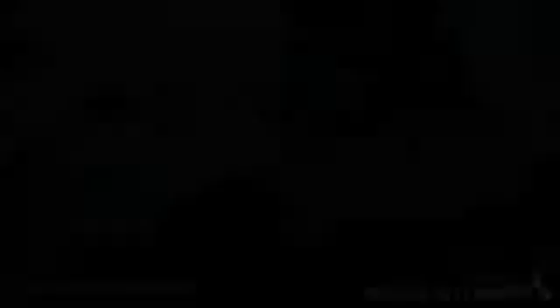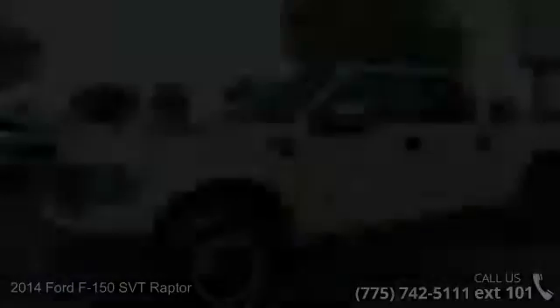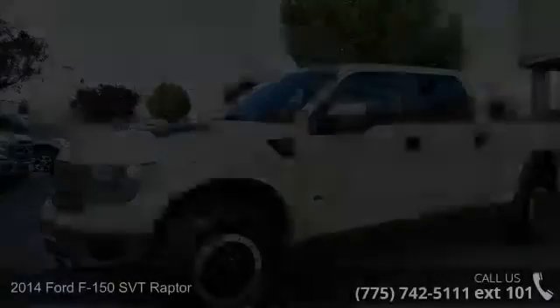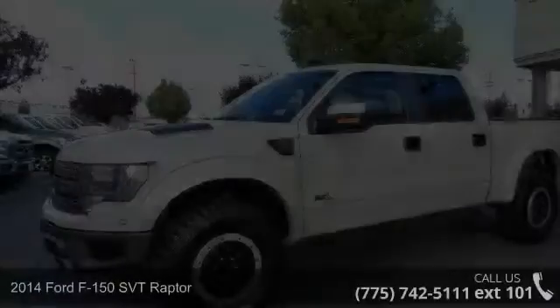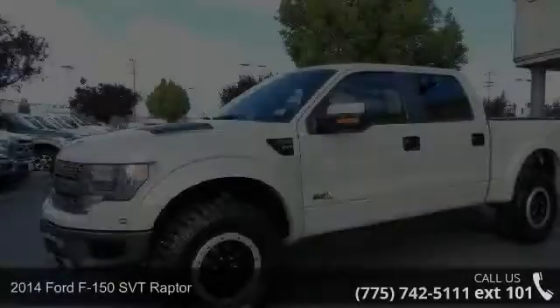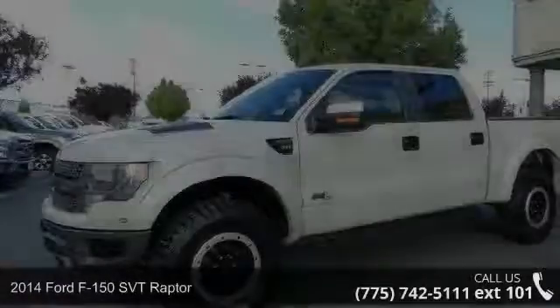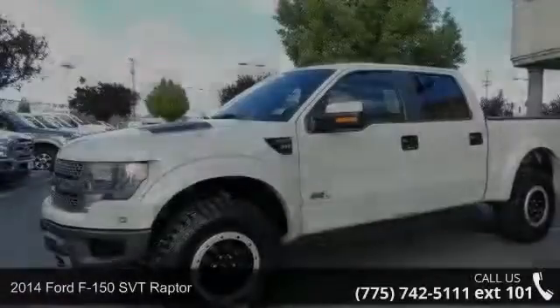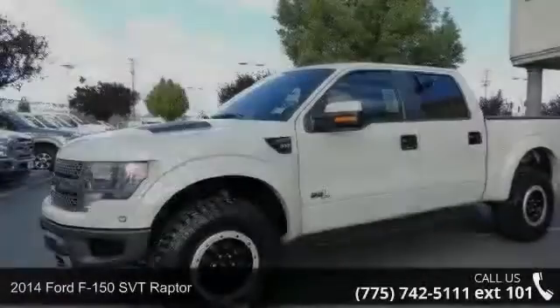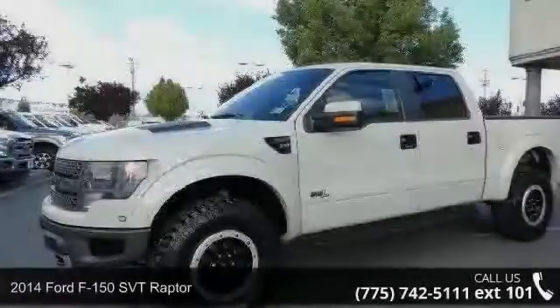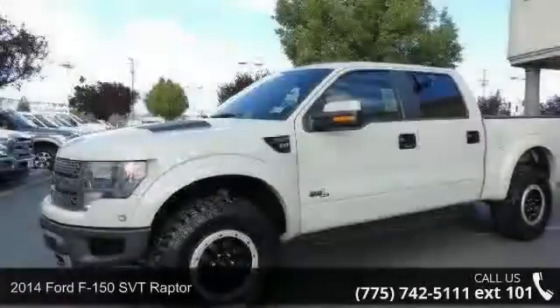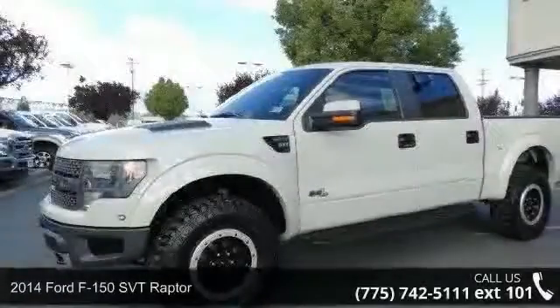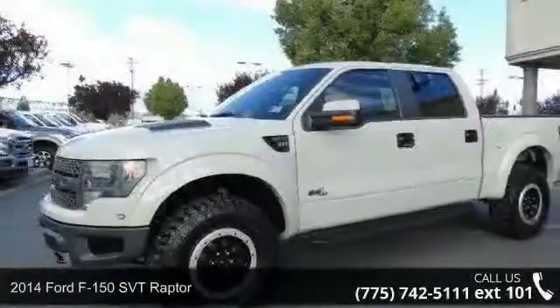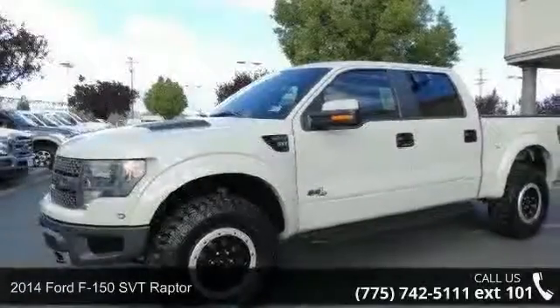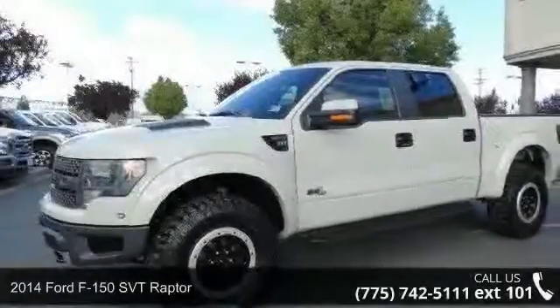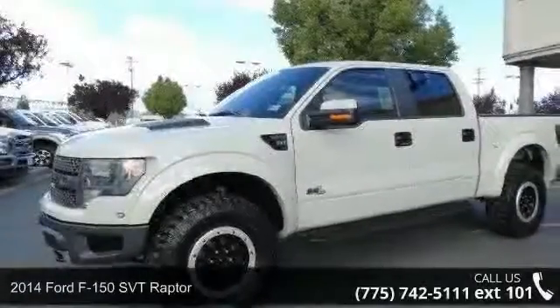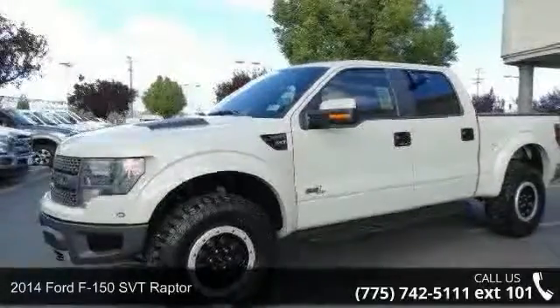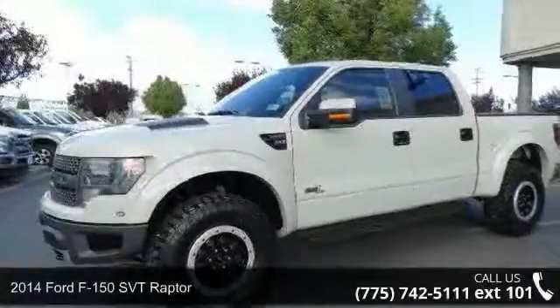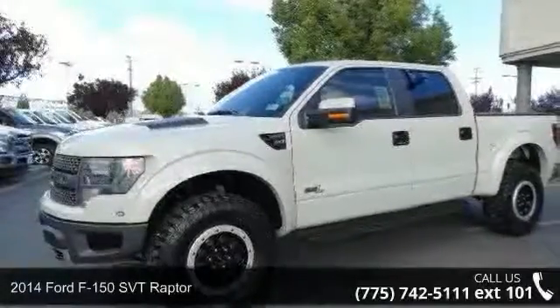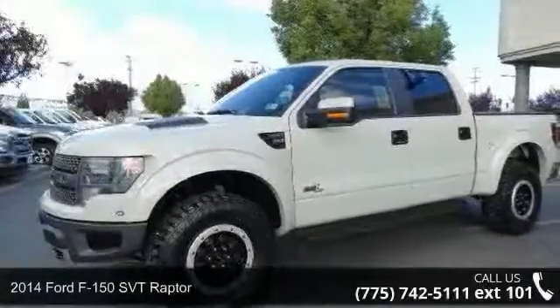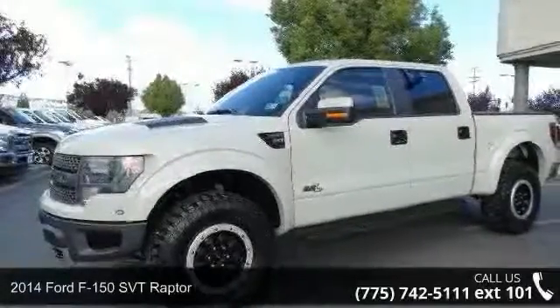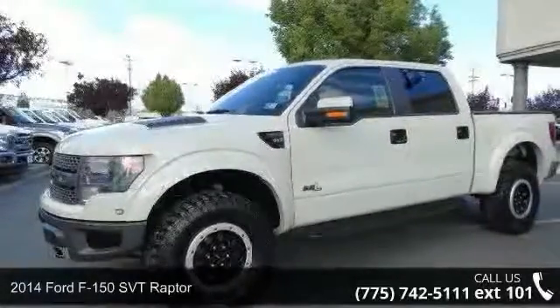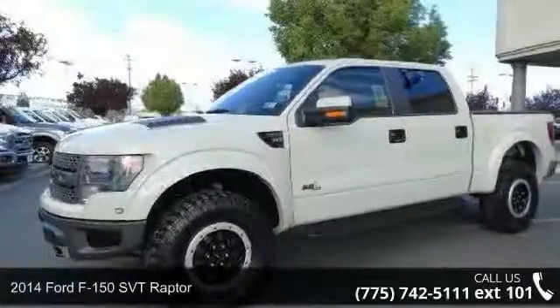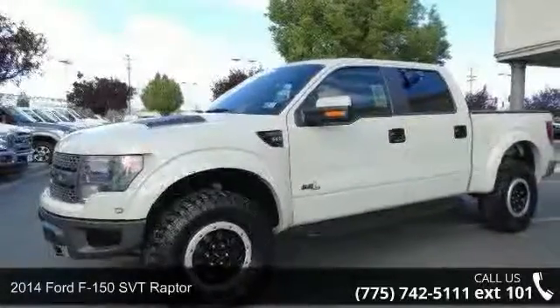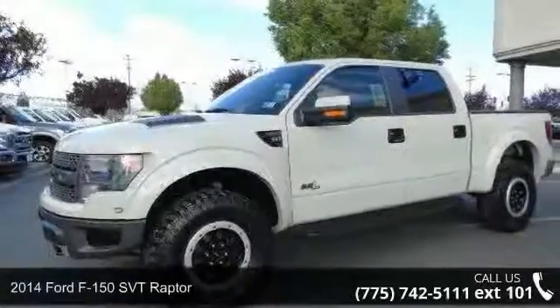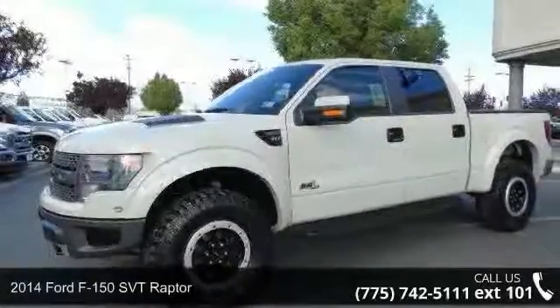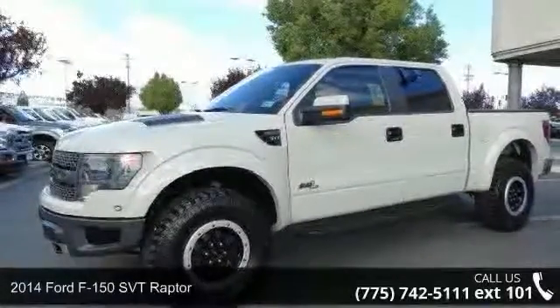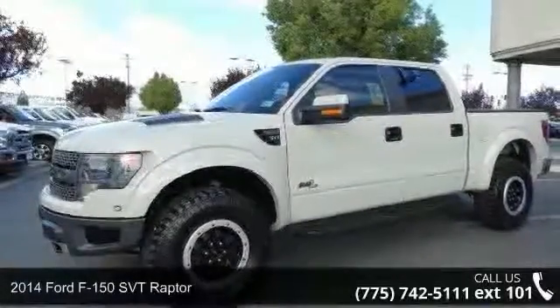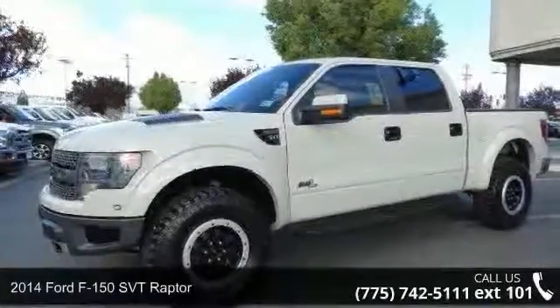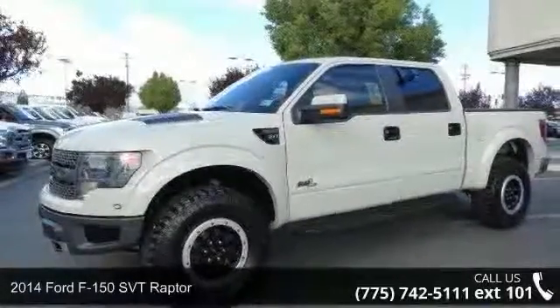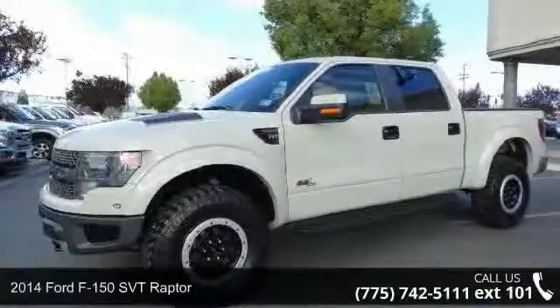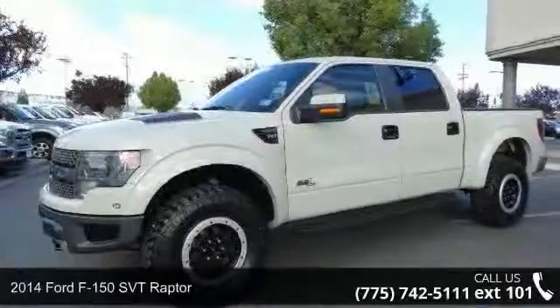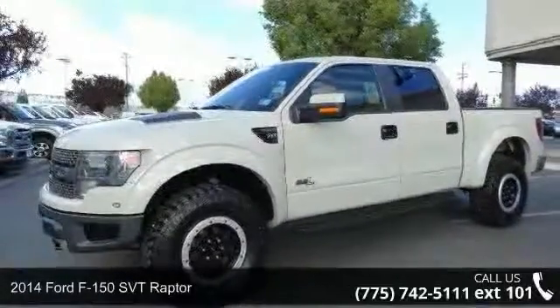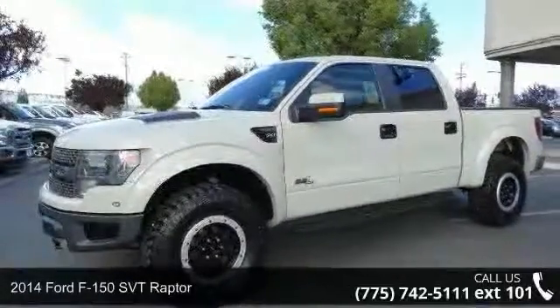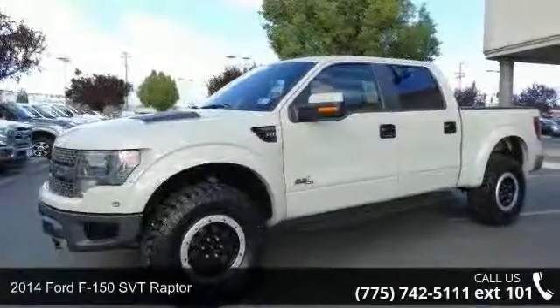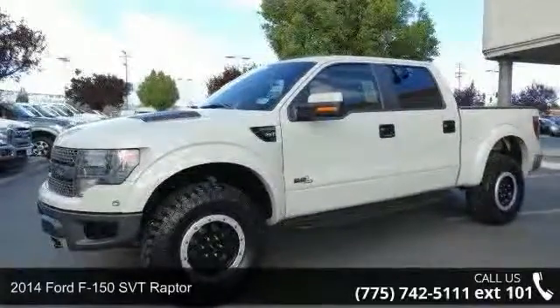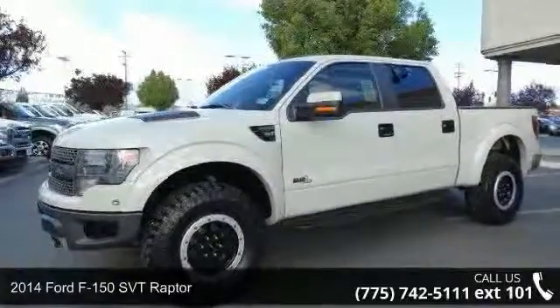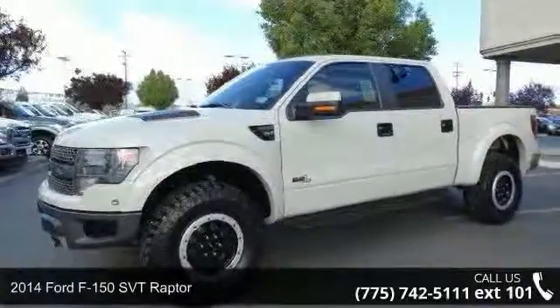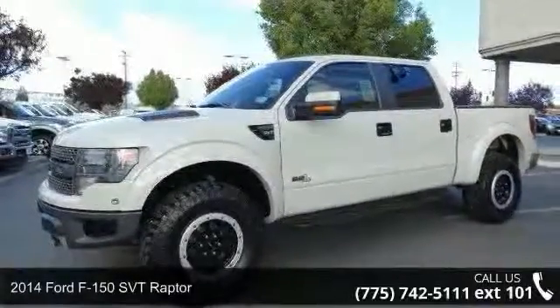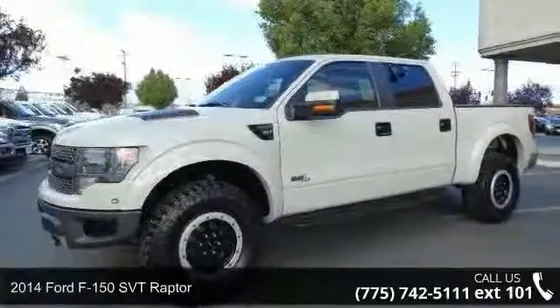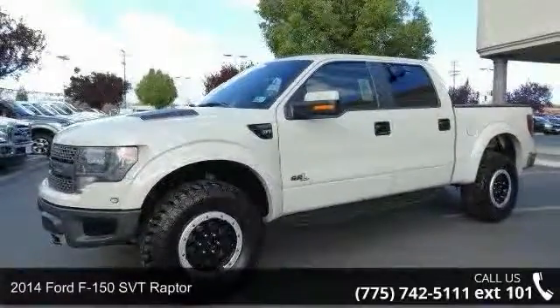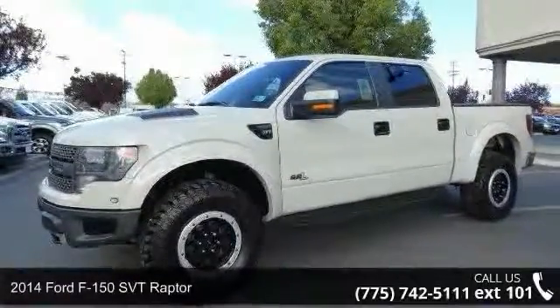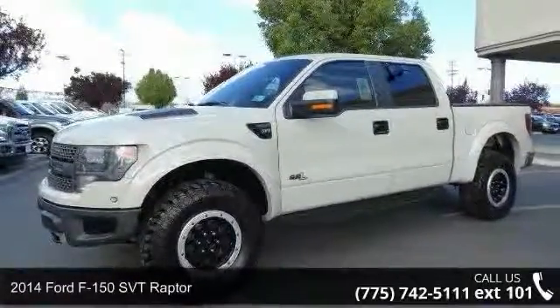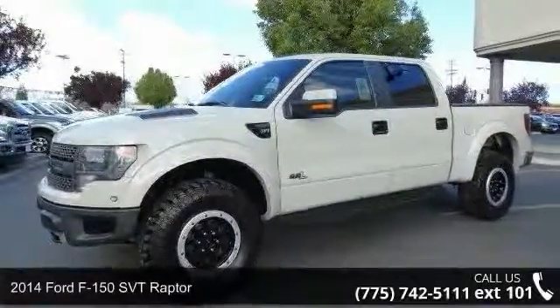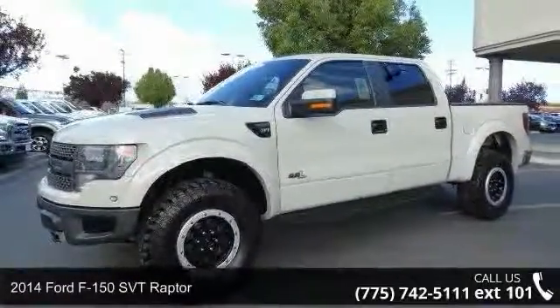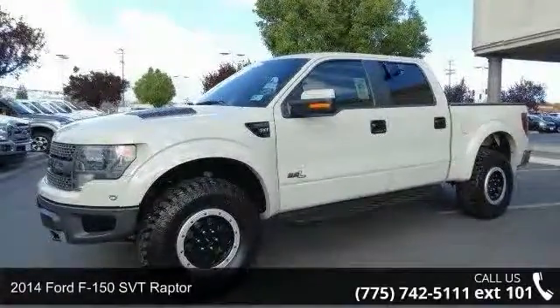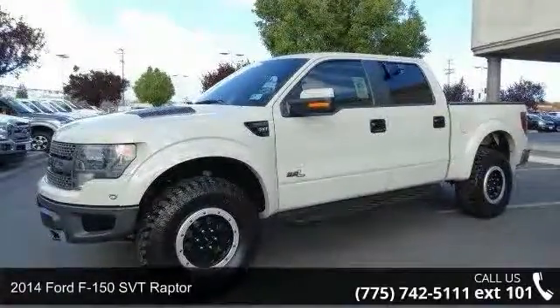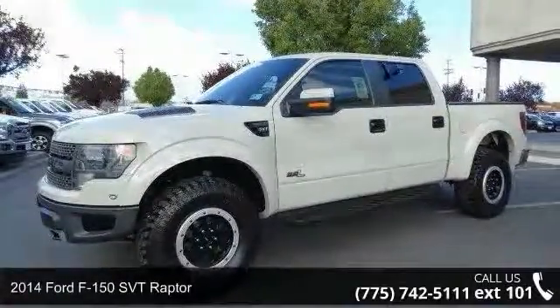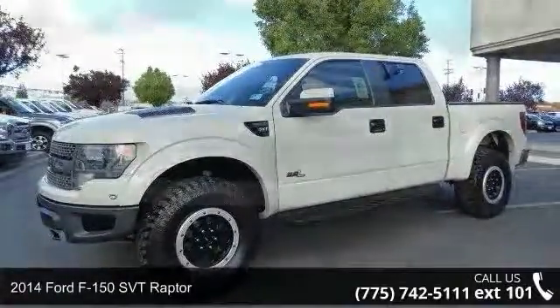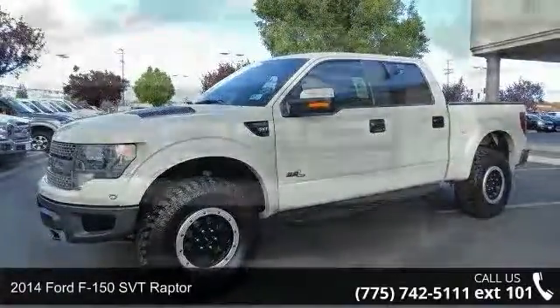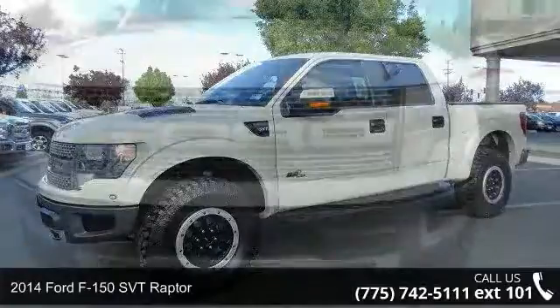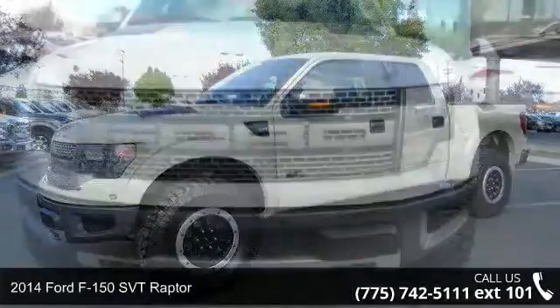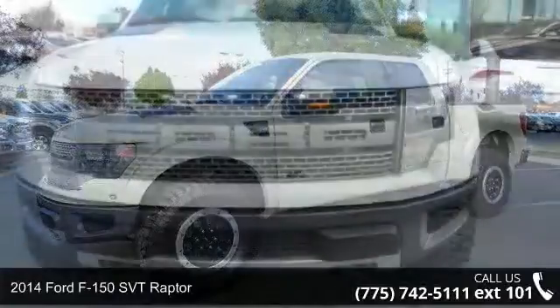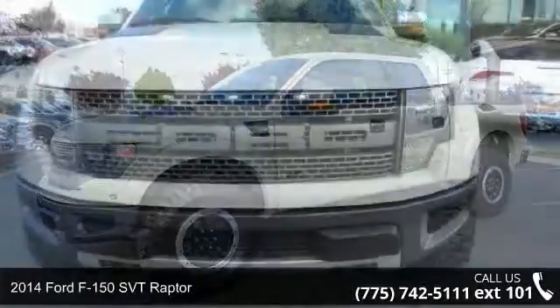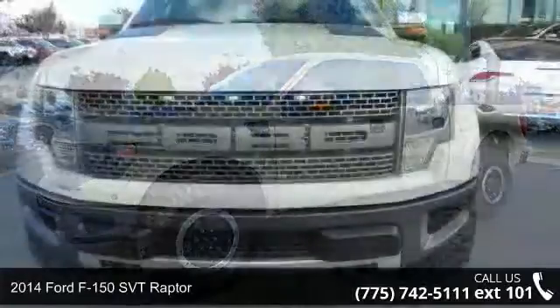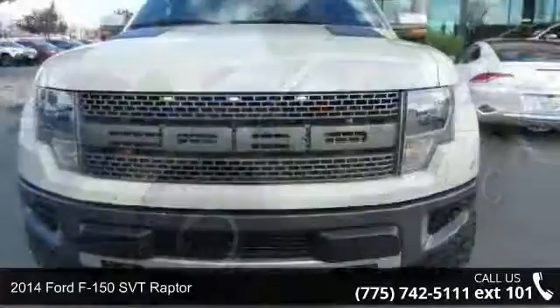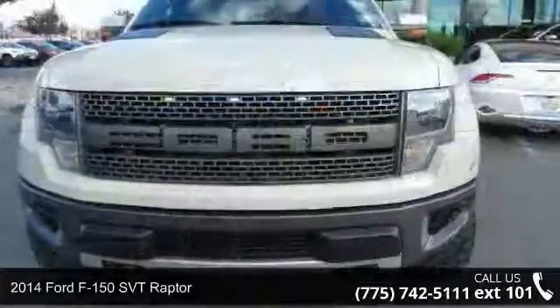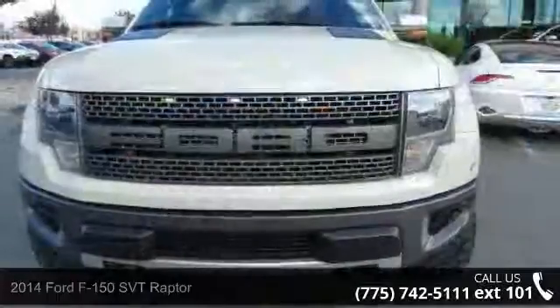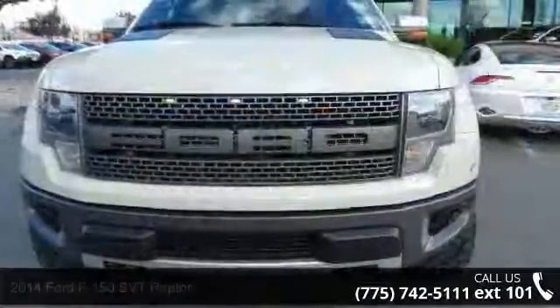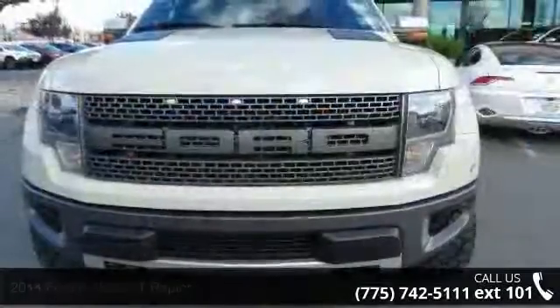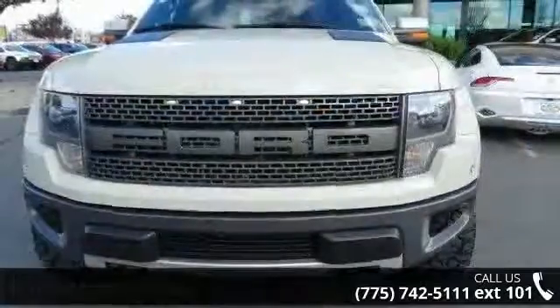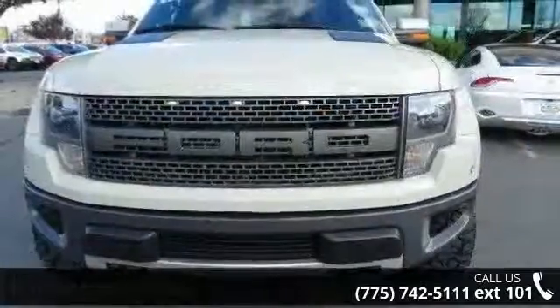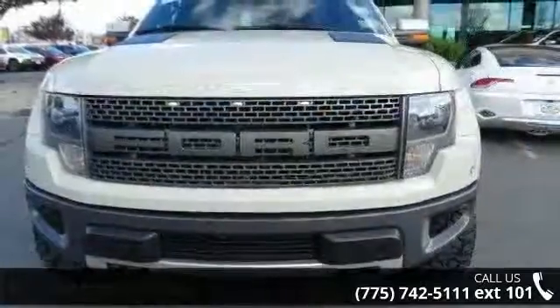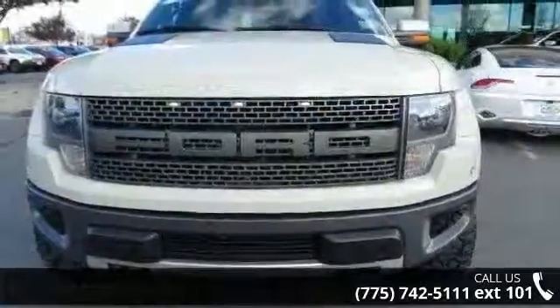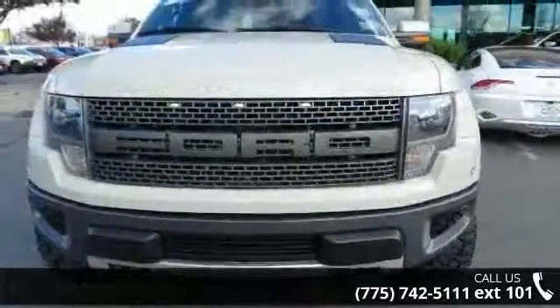Arrive in style with this 2014 Ford F-150. This may be the set of wheels you've been looking for.